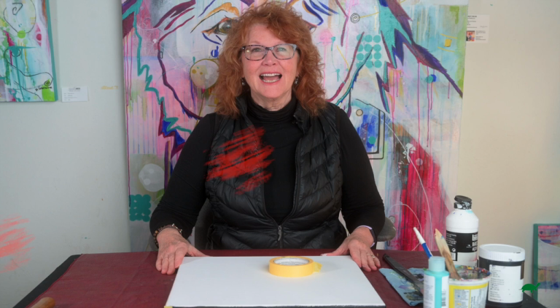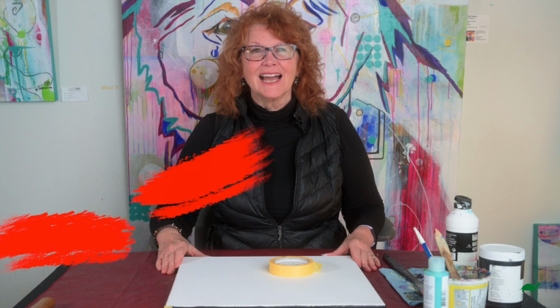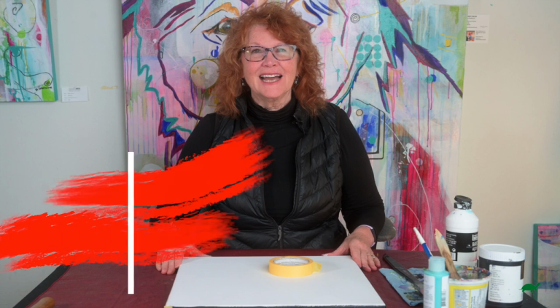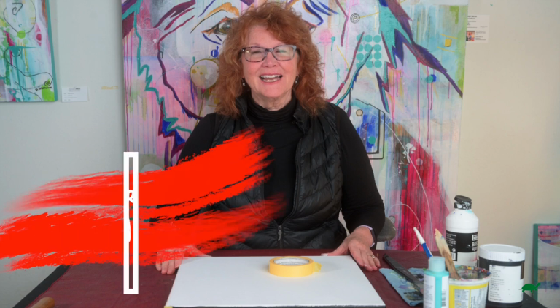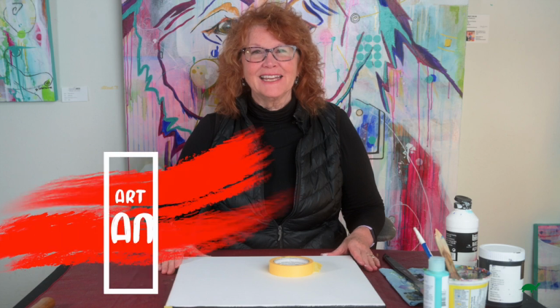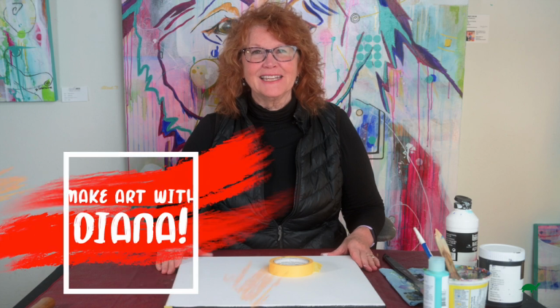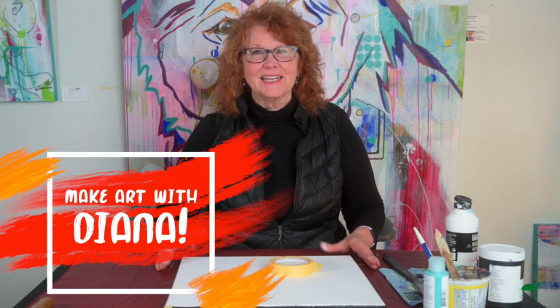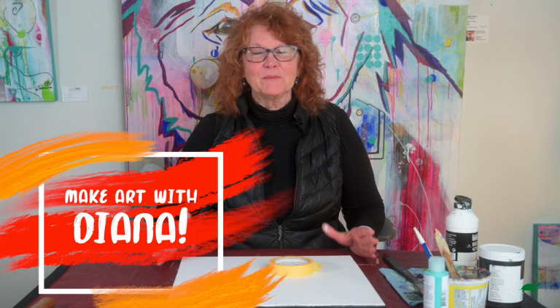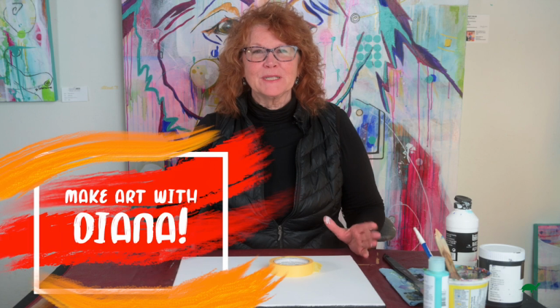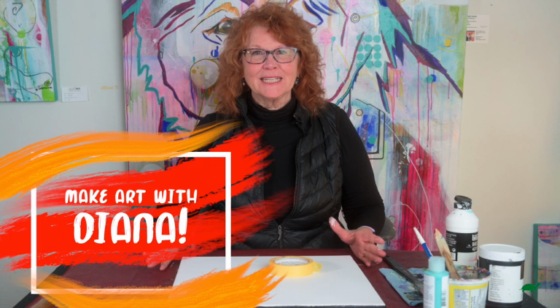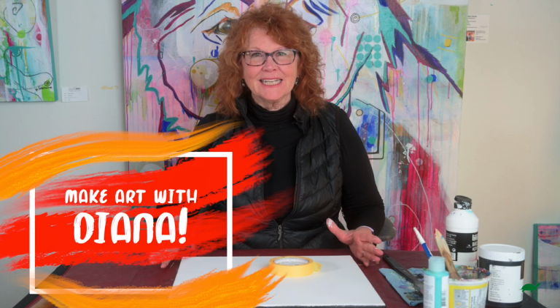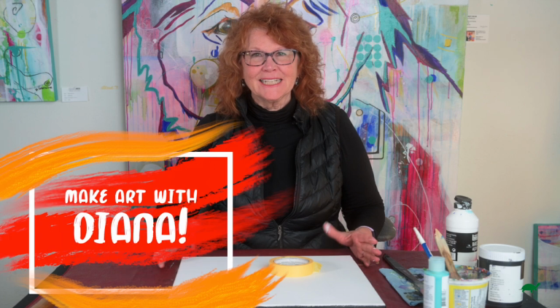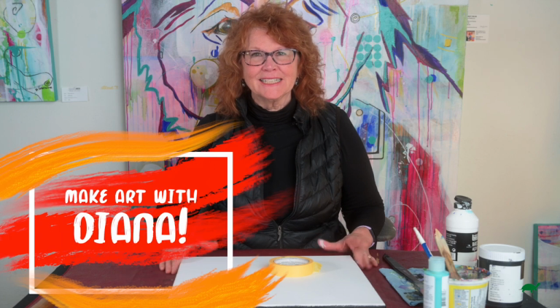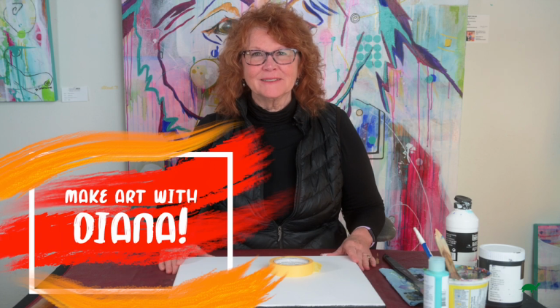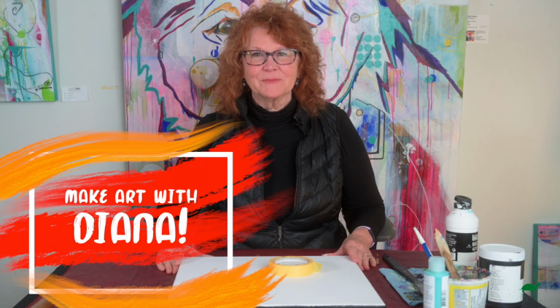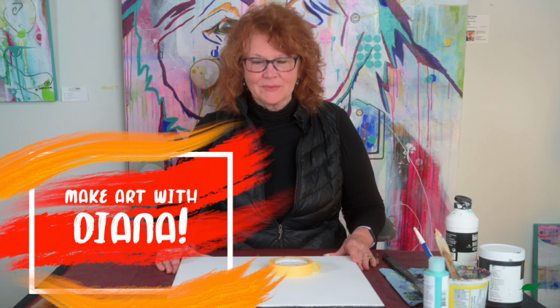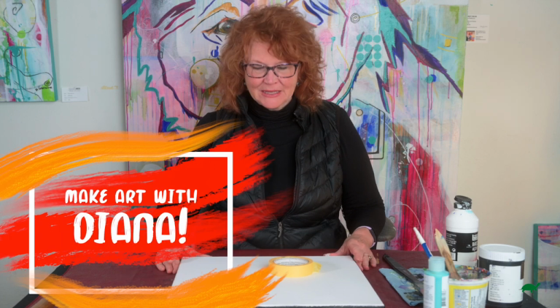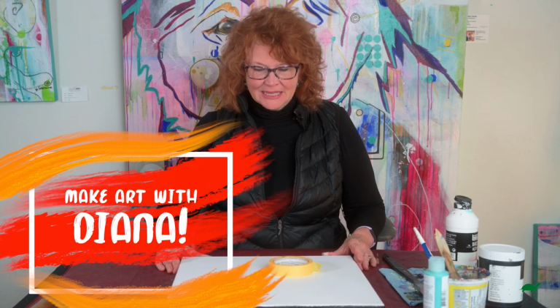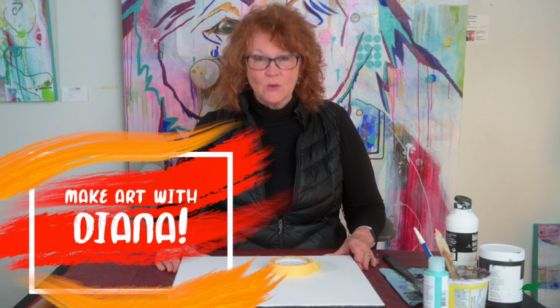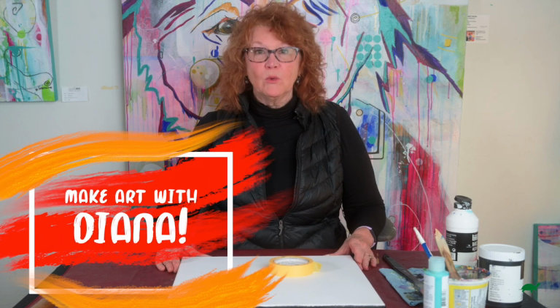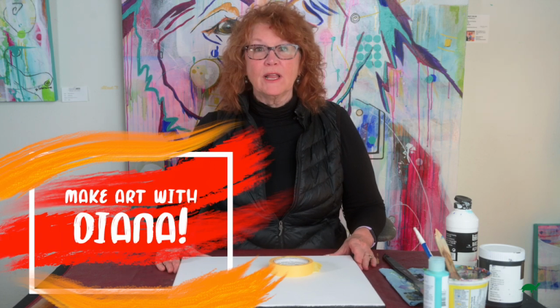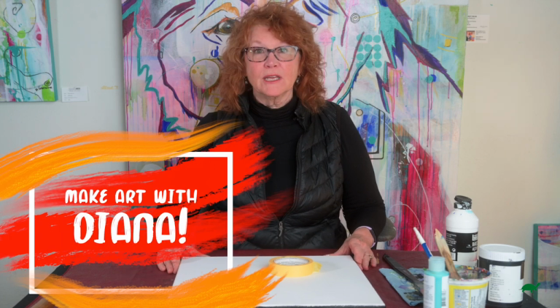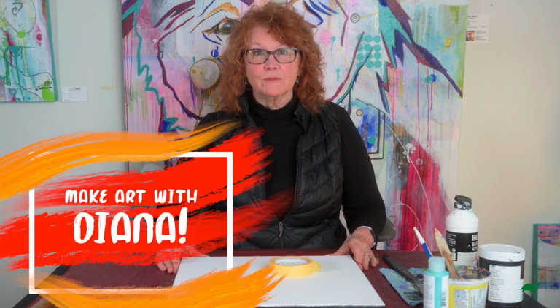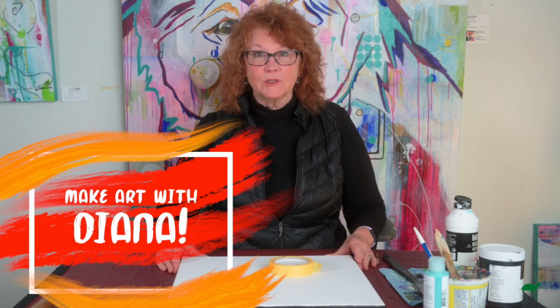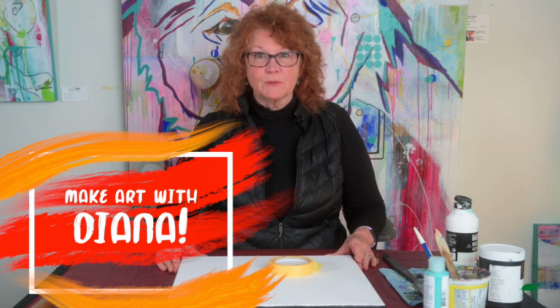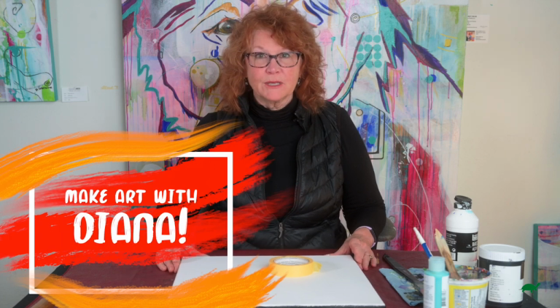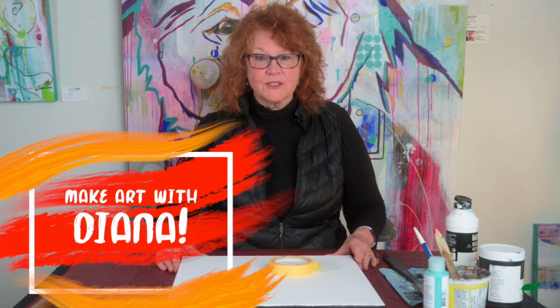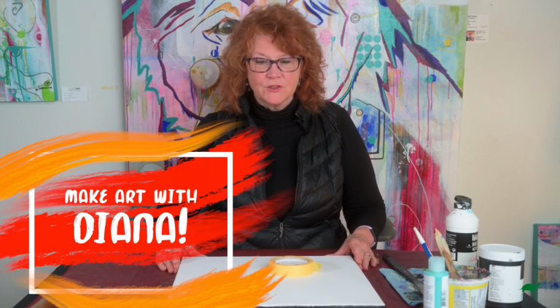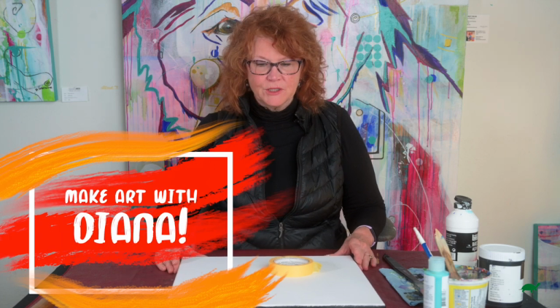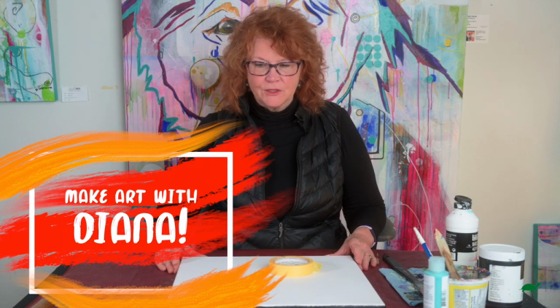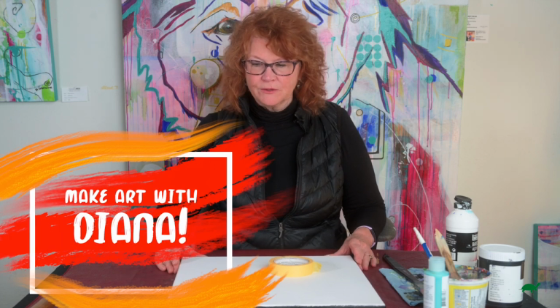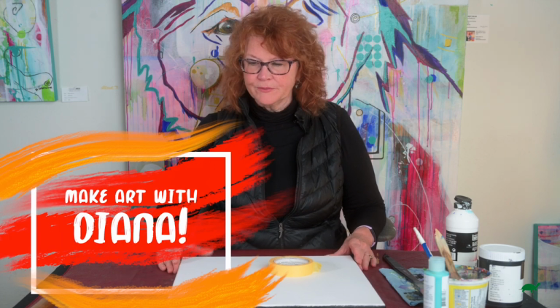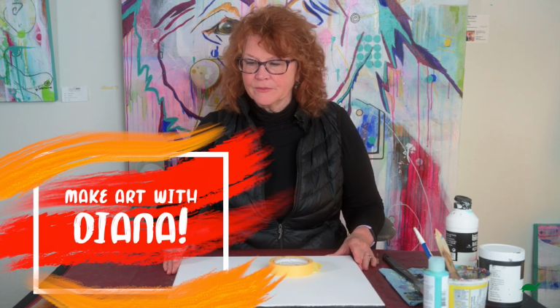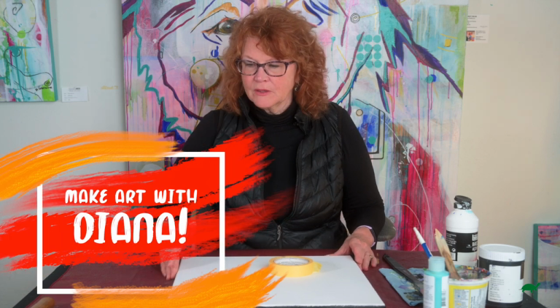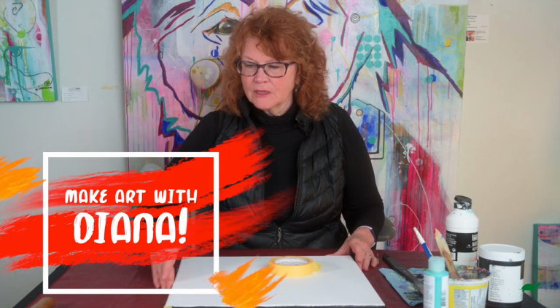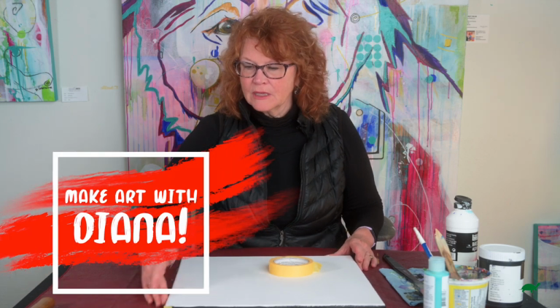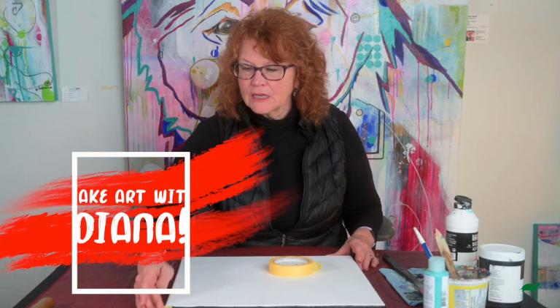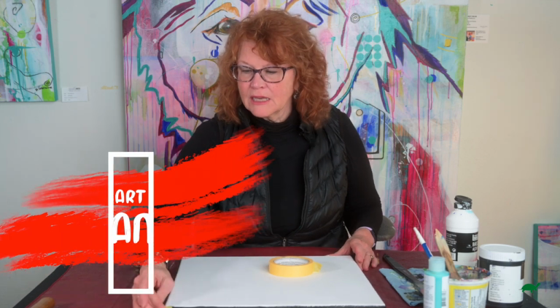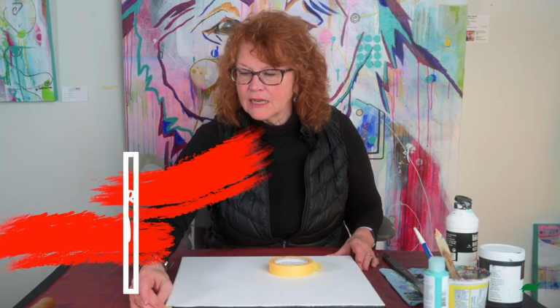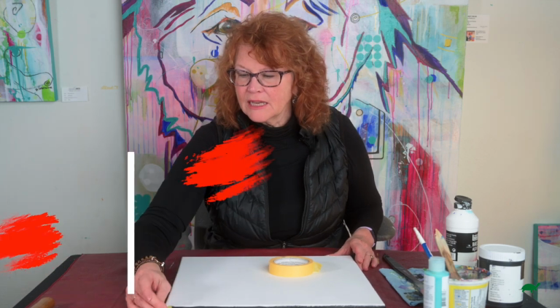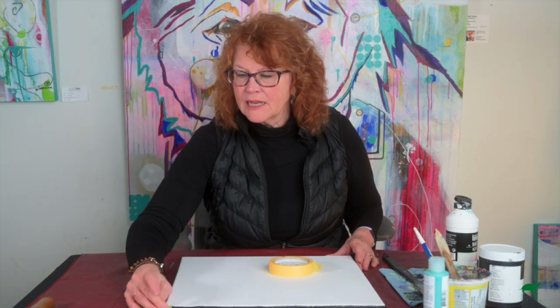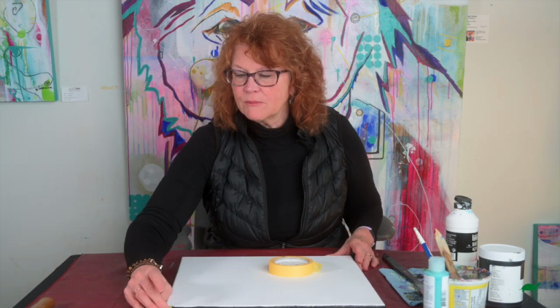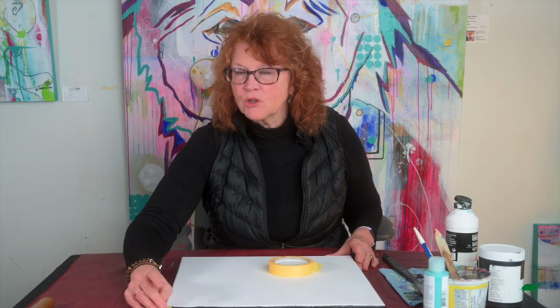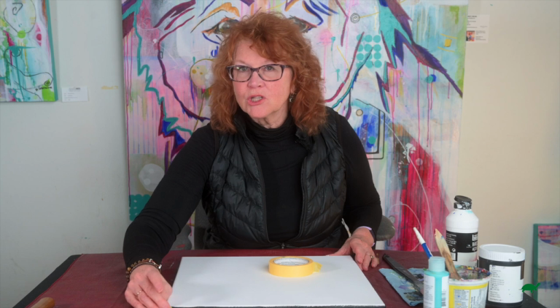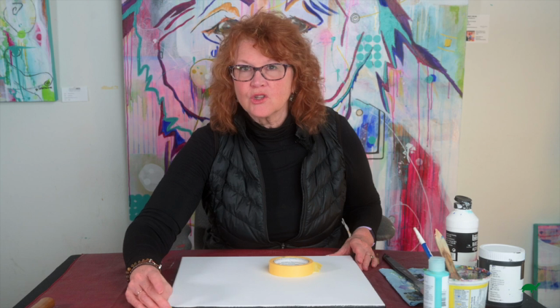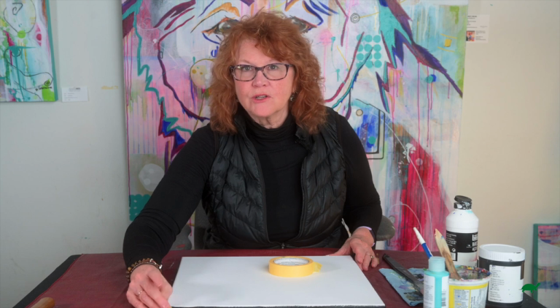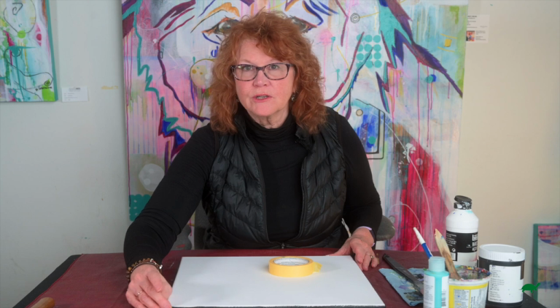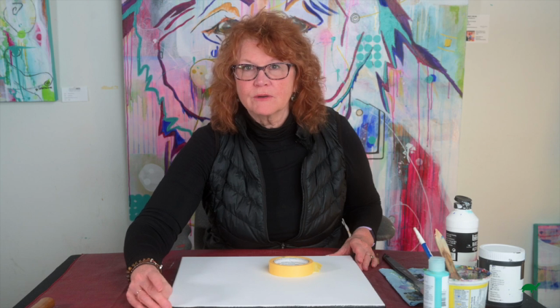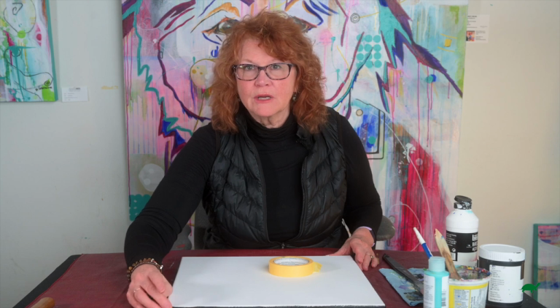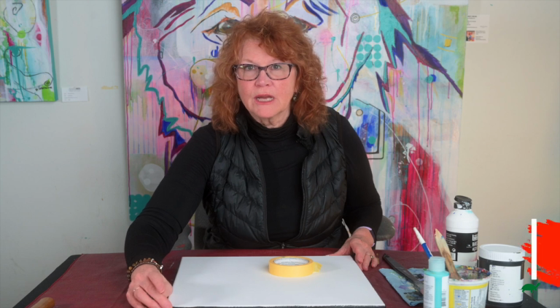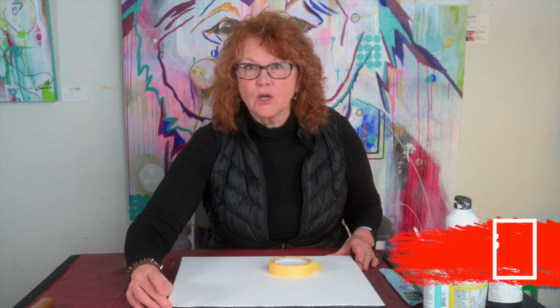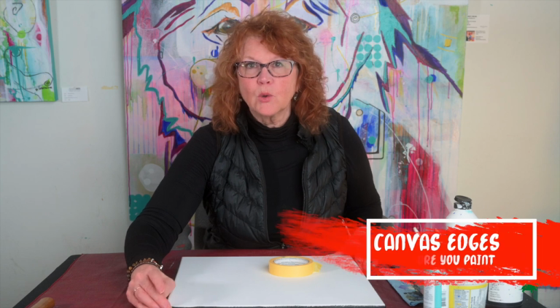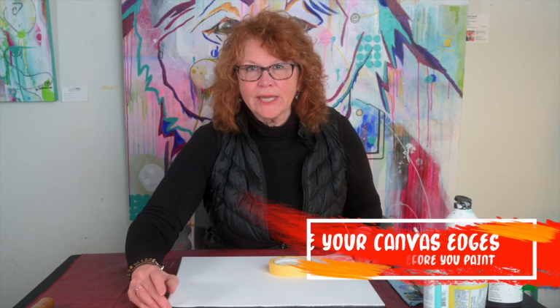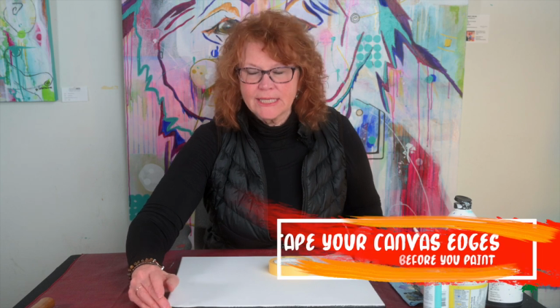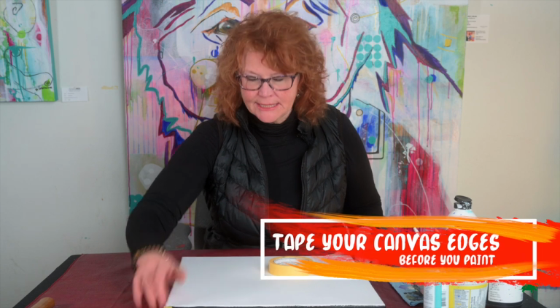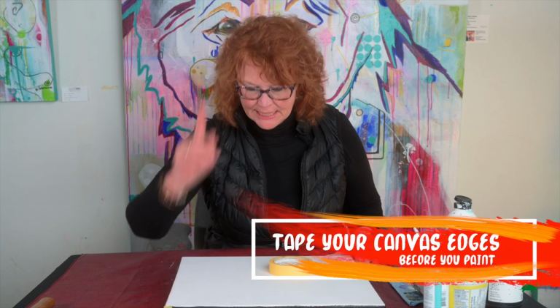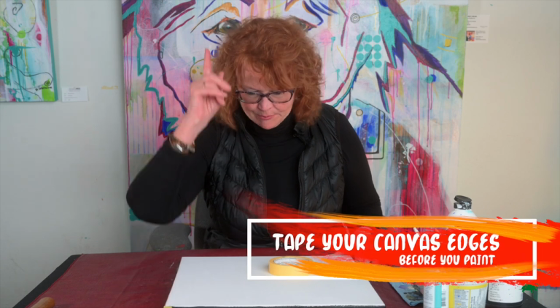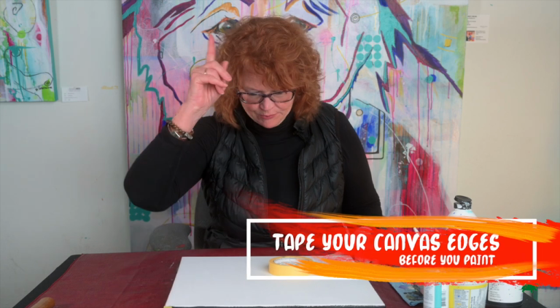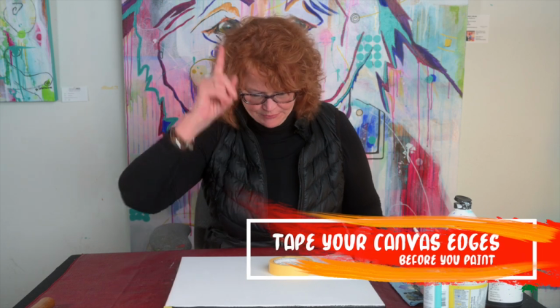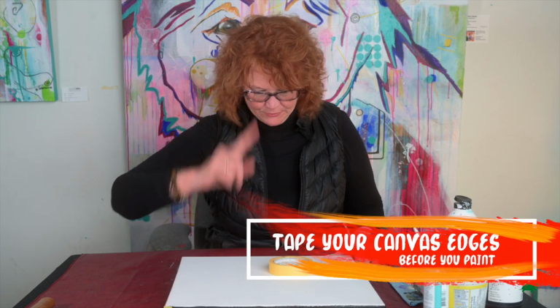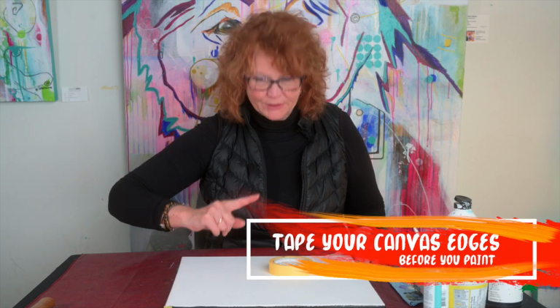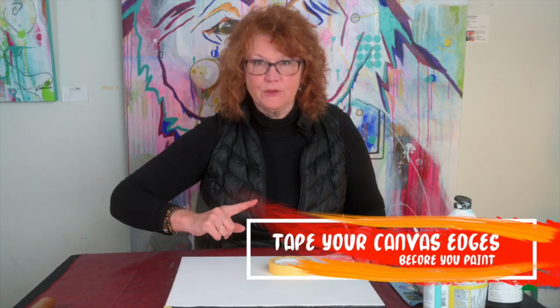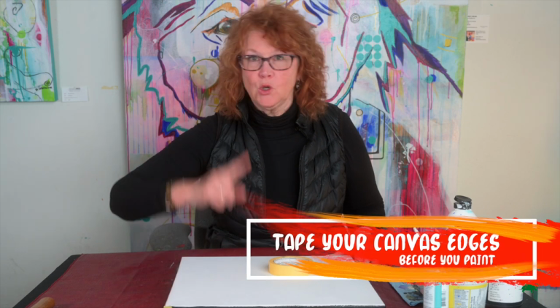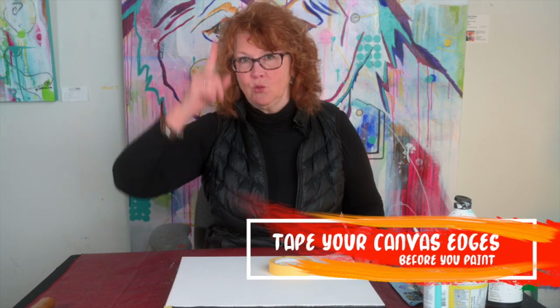Hi, I'm Diana. Welcome to my studio. I'm gonna share a quick tip with you.